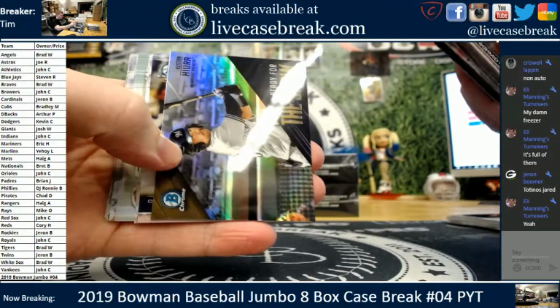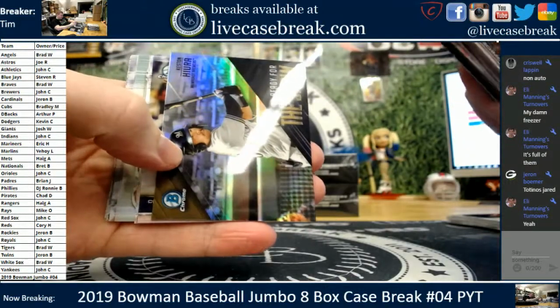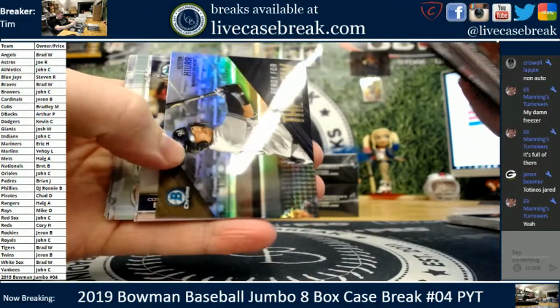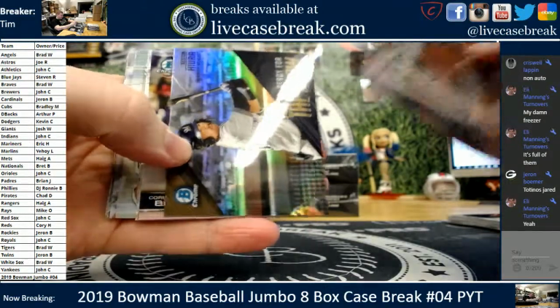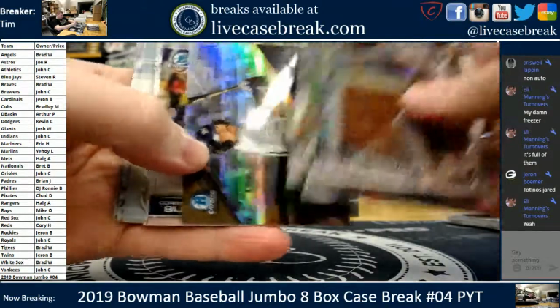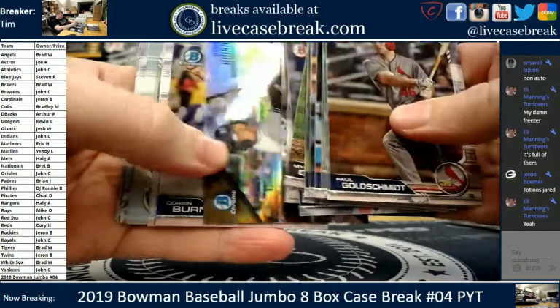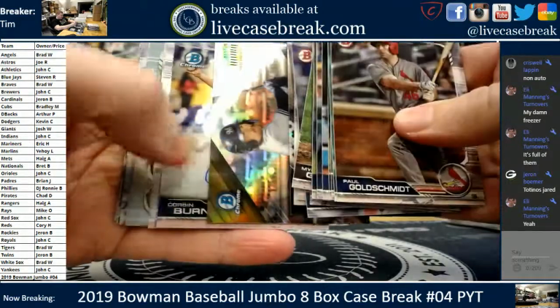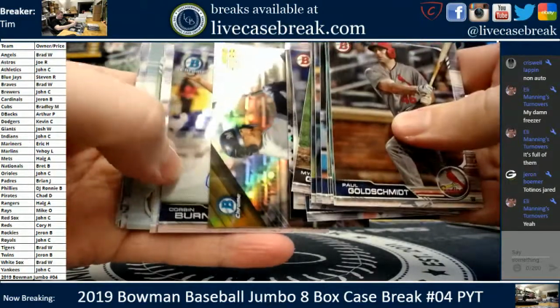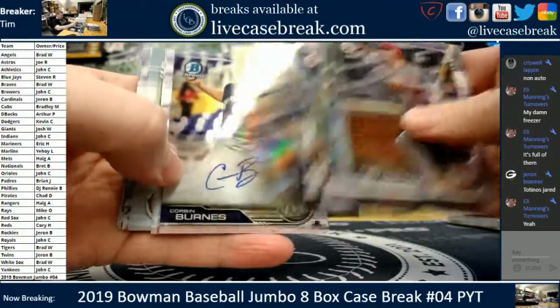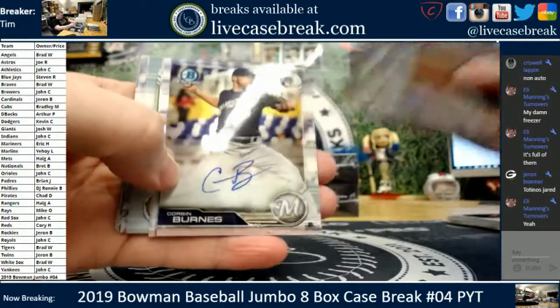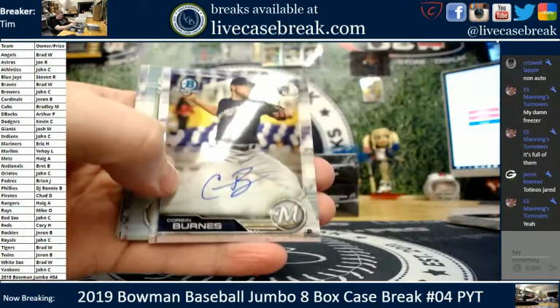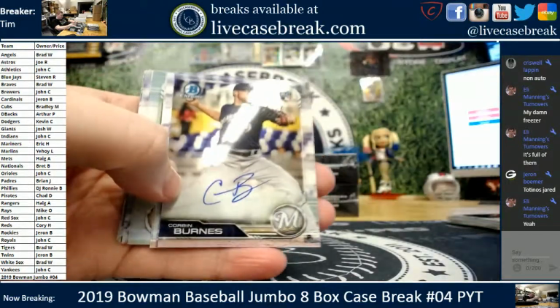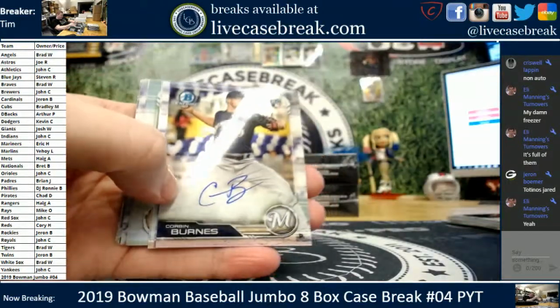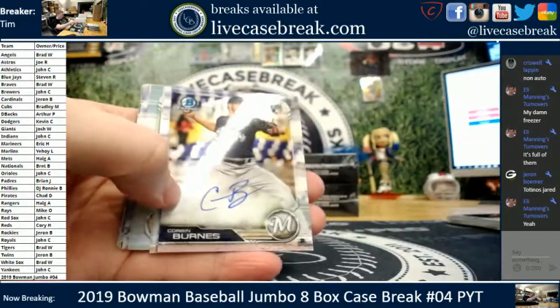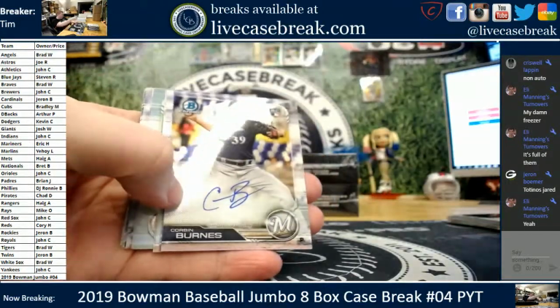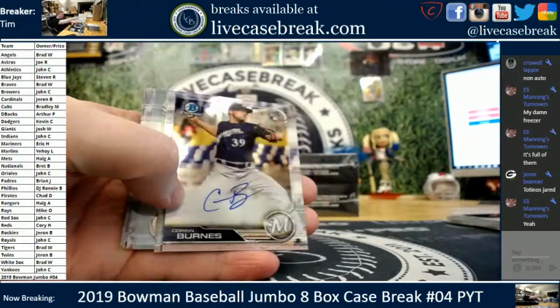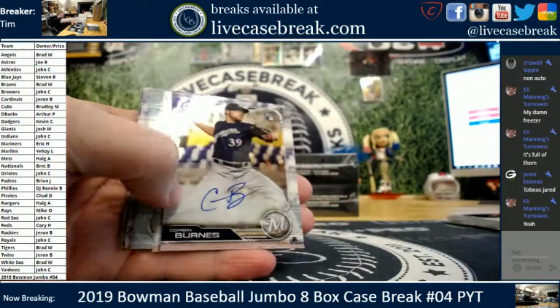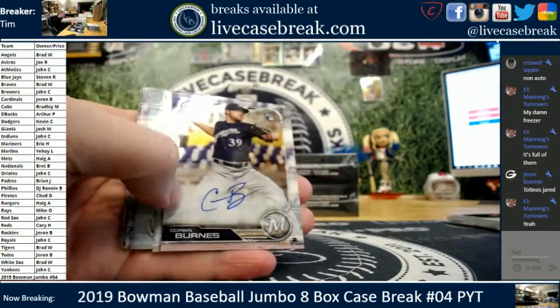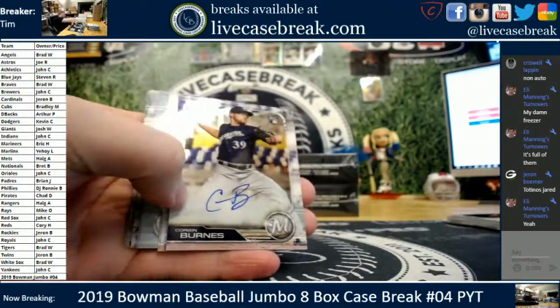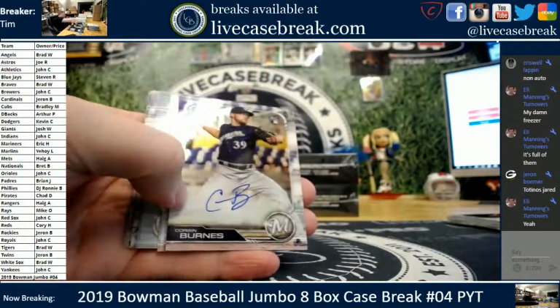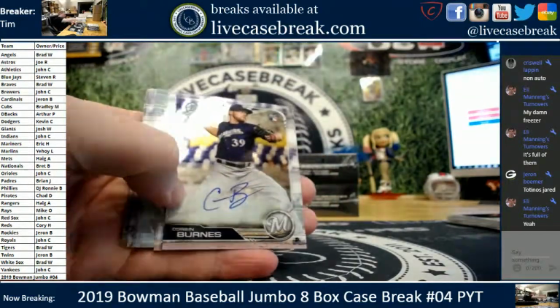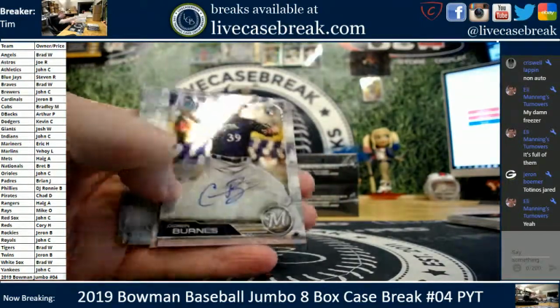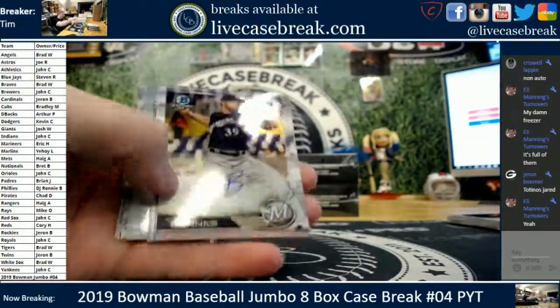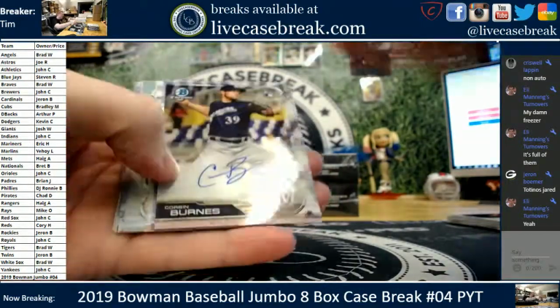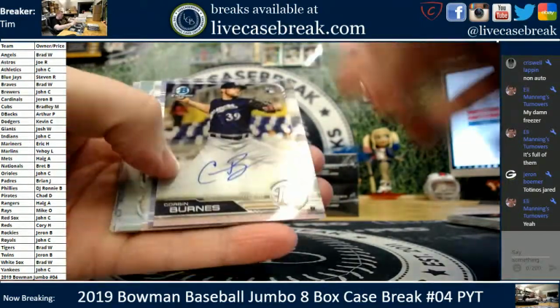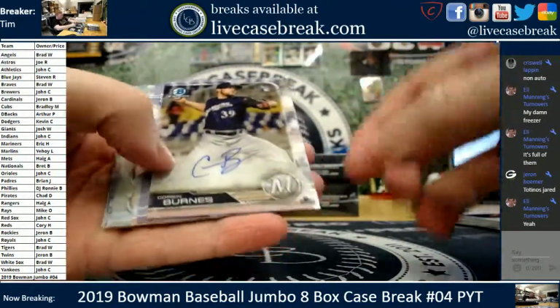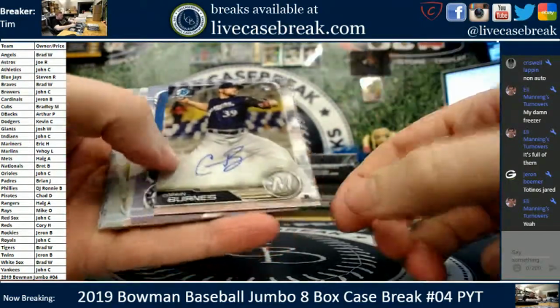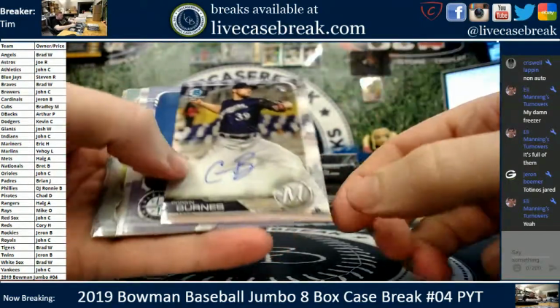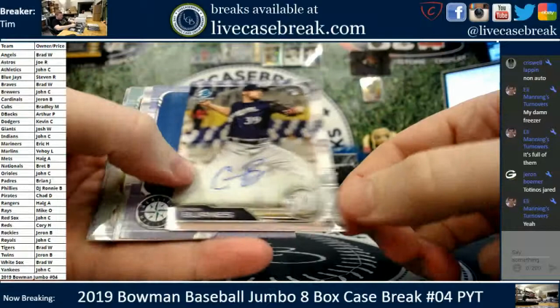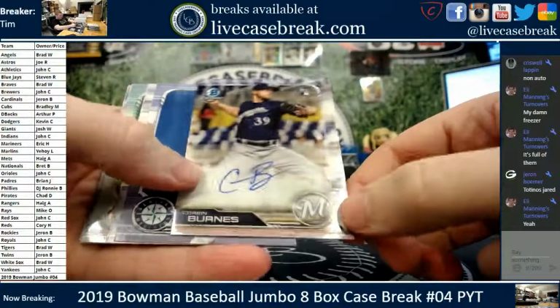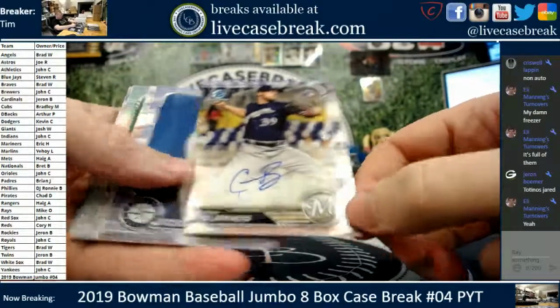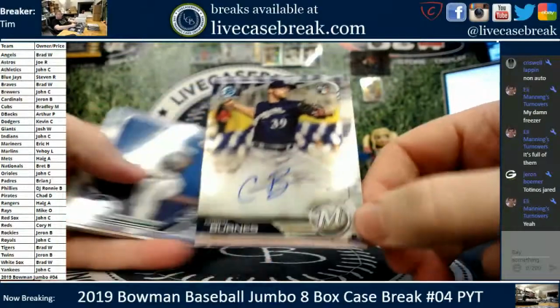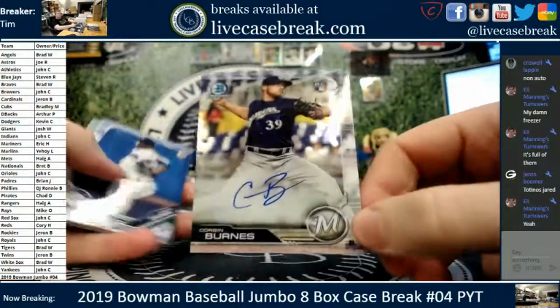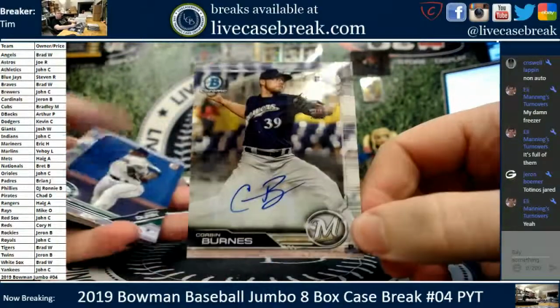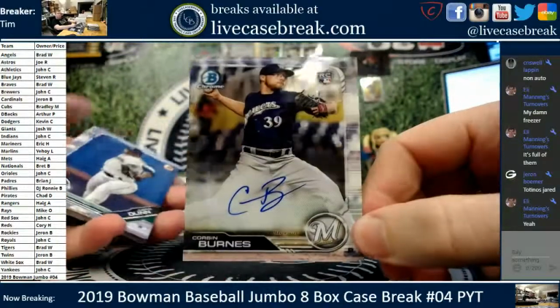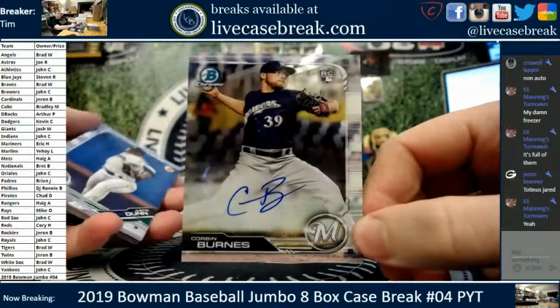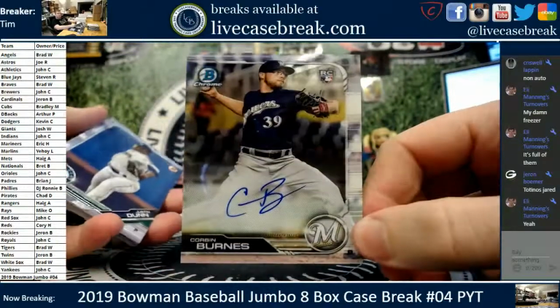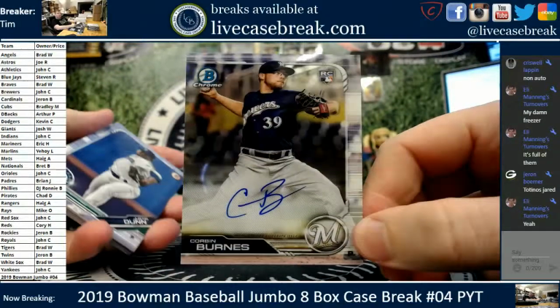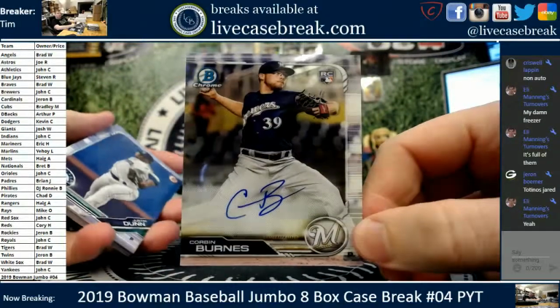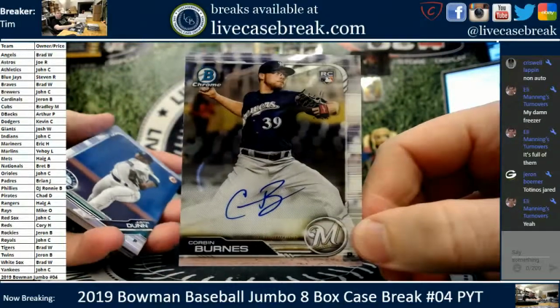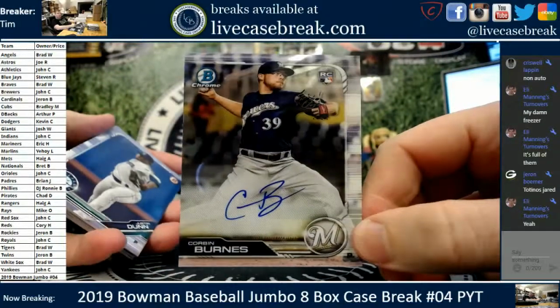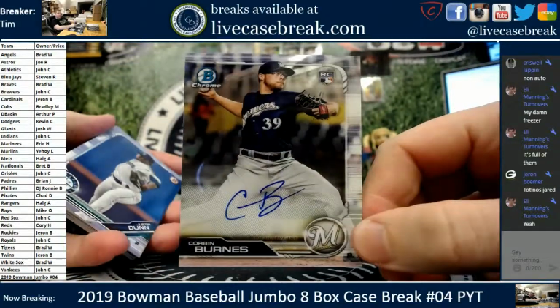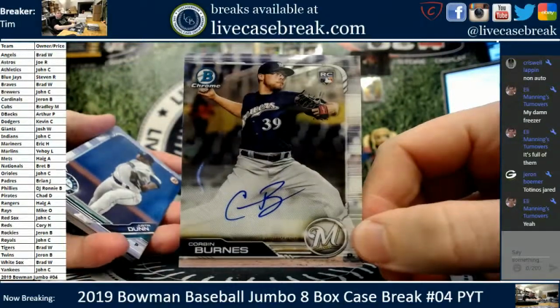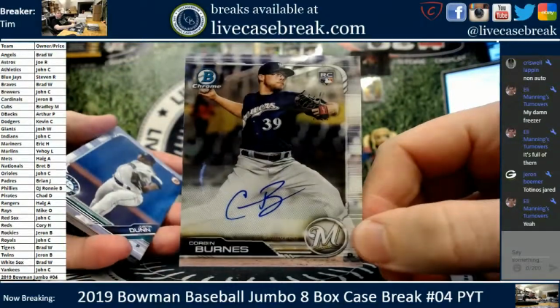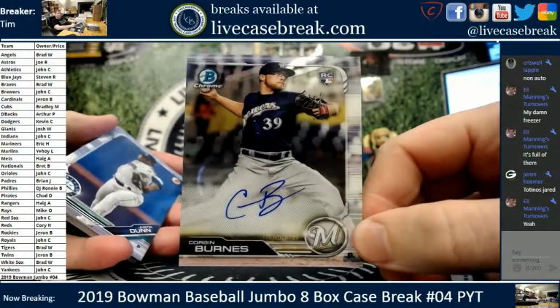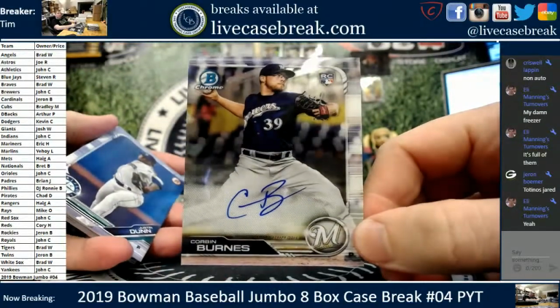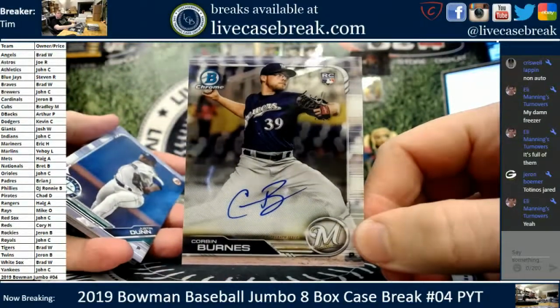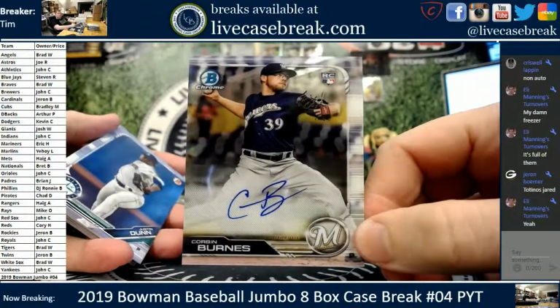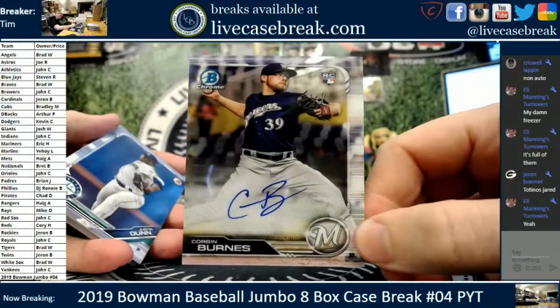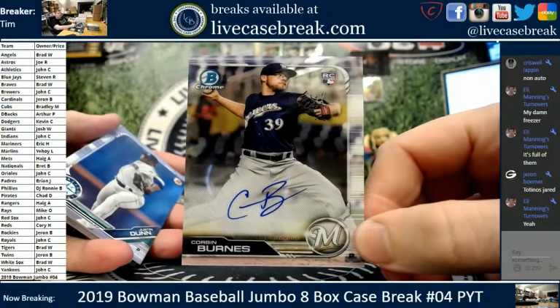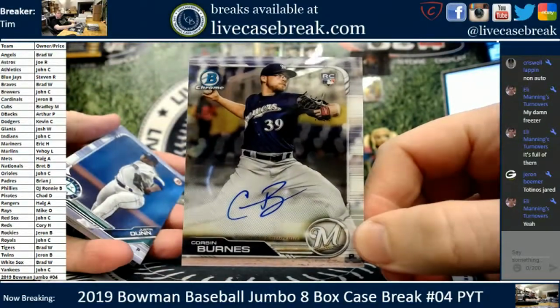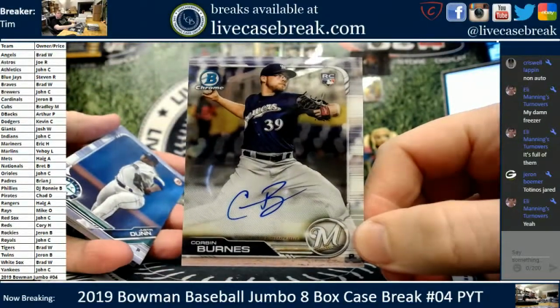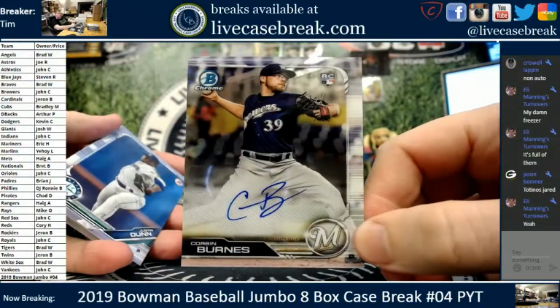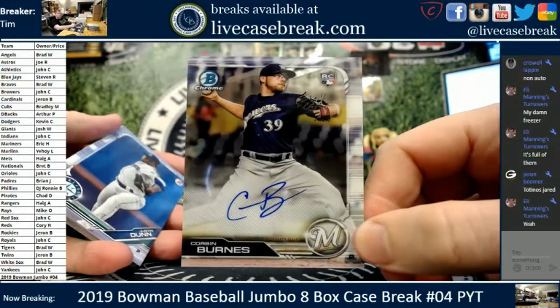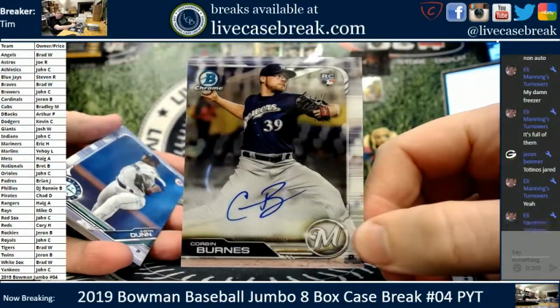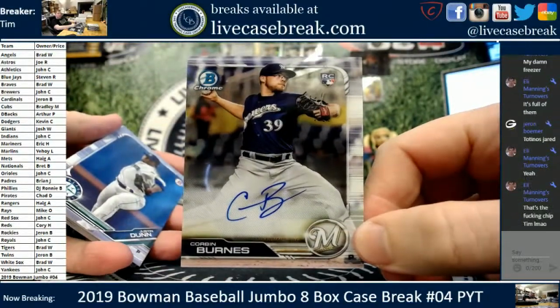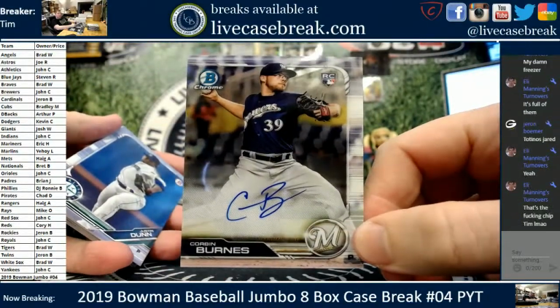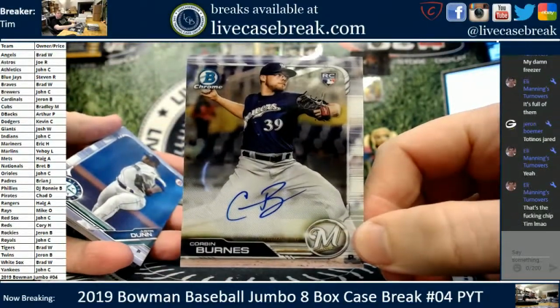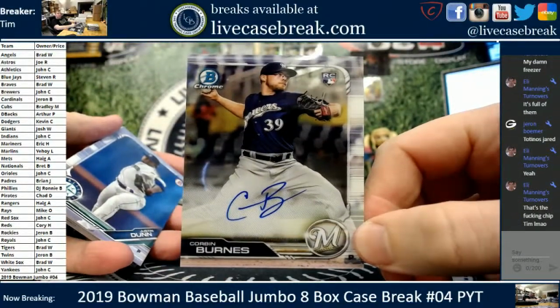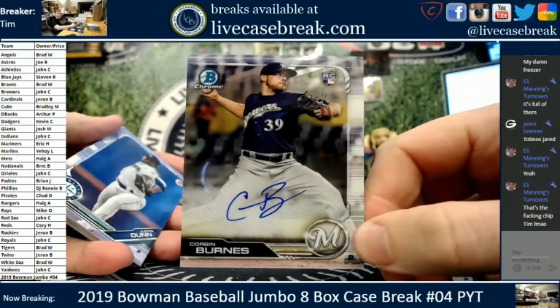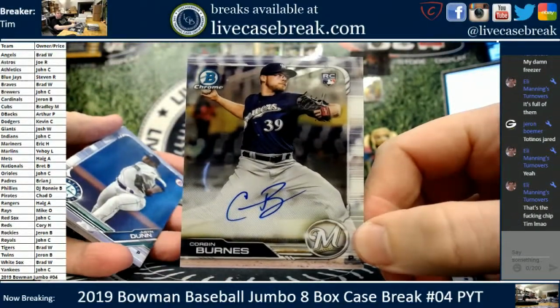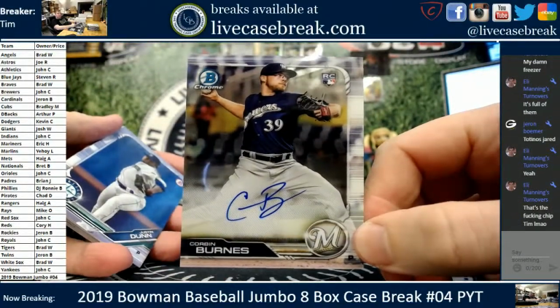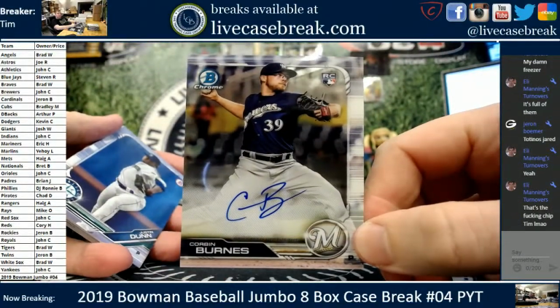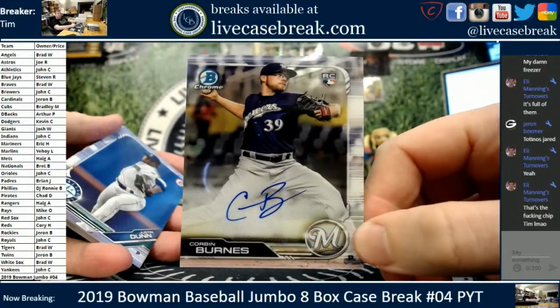Keston, ready for the show. Corbin Burns, rookie auto. Brew Crew on the board. Crowder man, part of the little bio. Swaggerty, Waters and Alvarez.